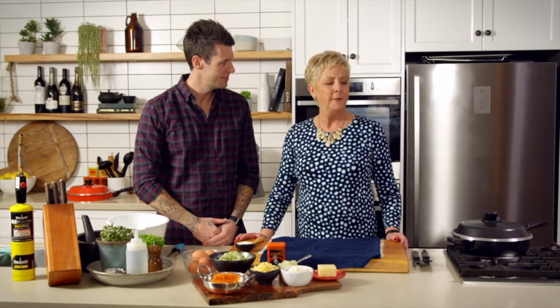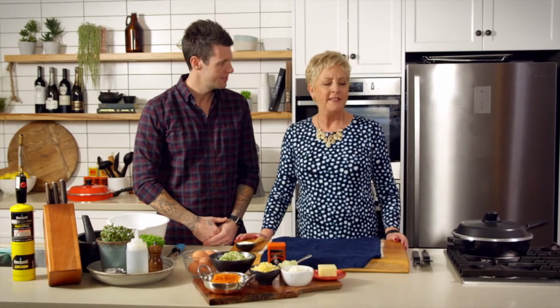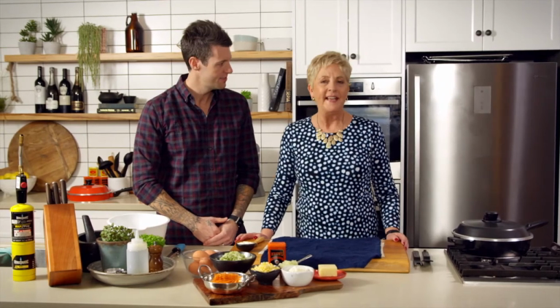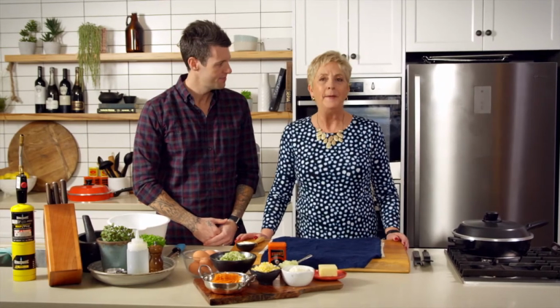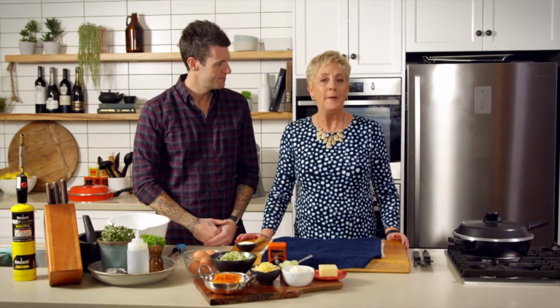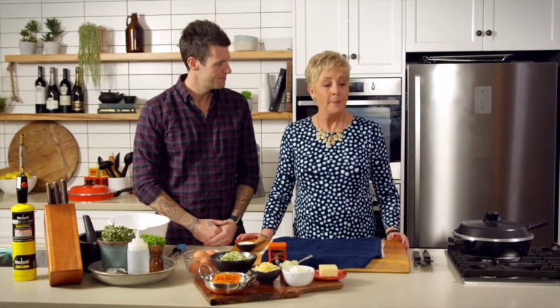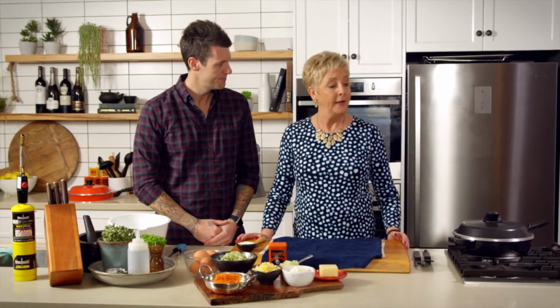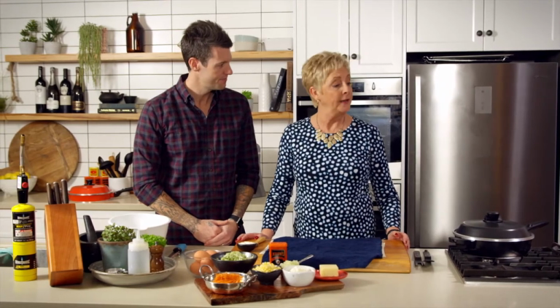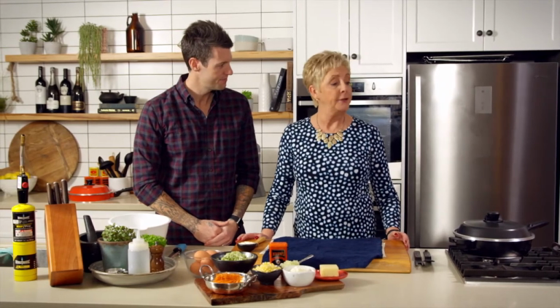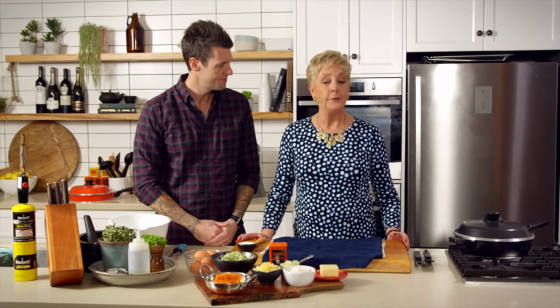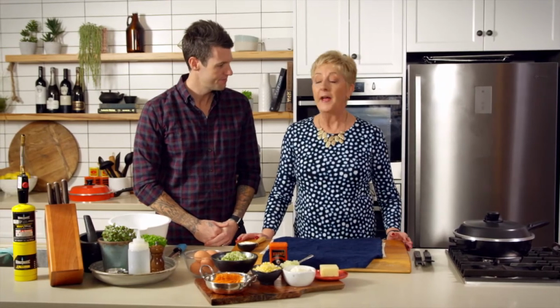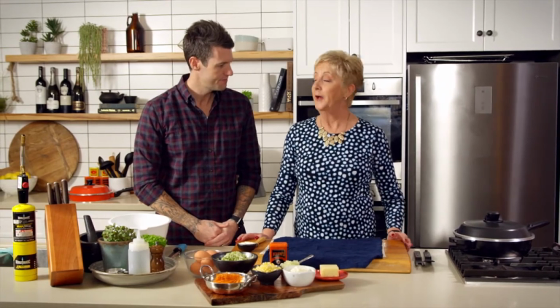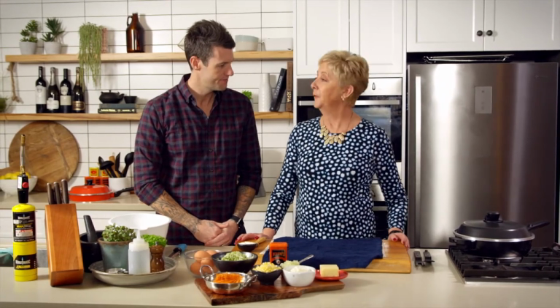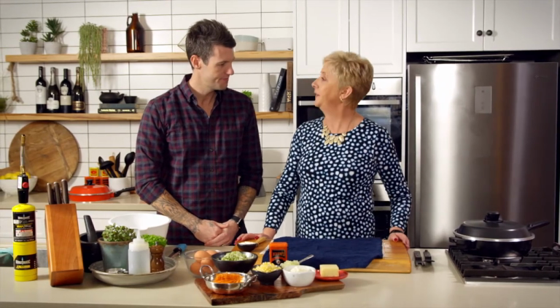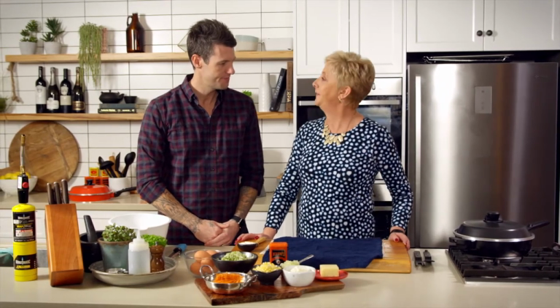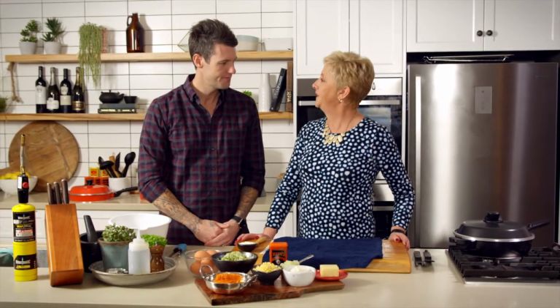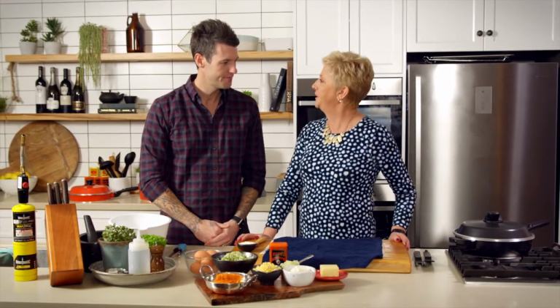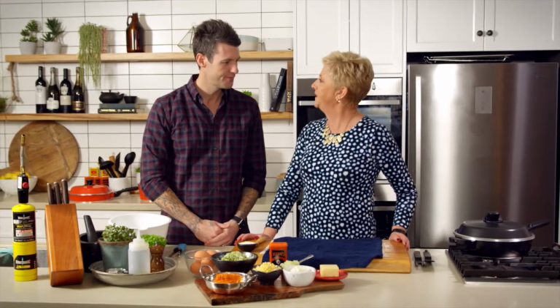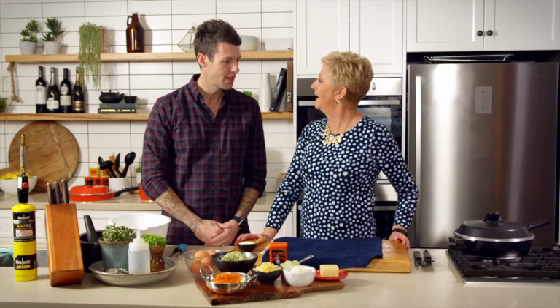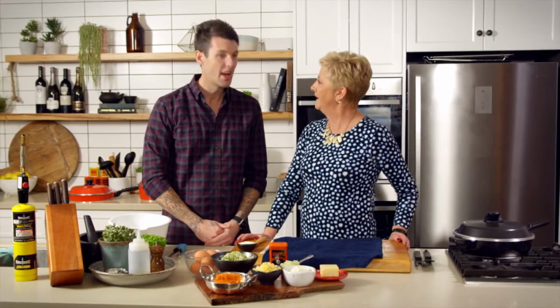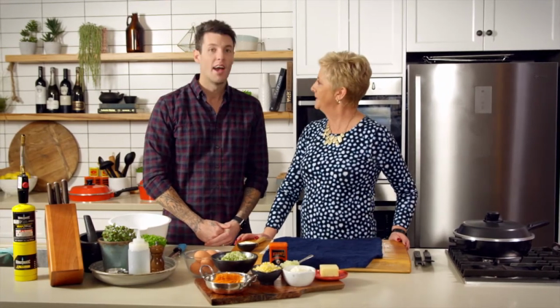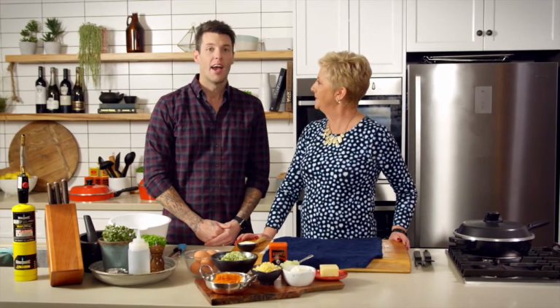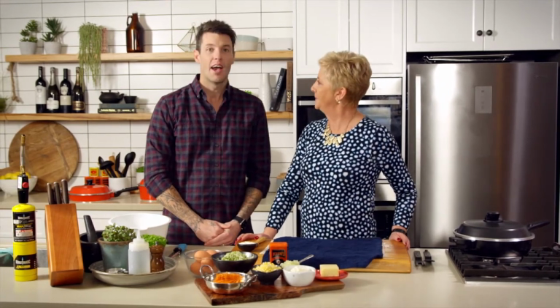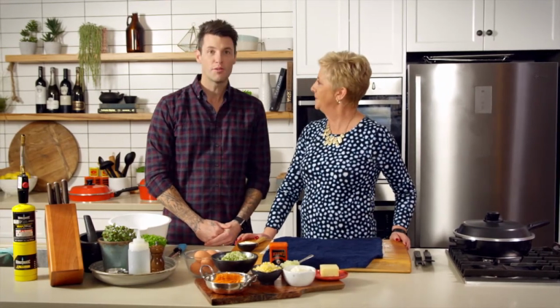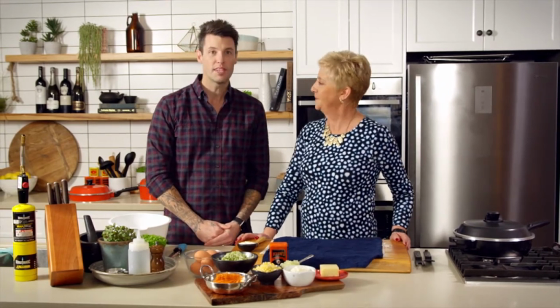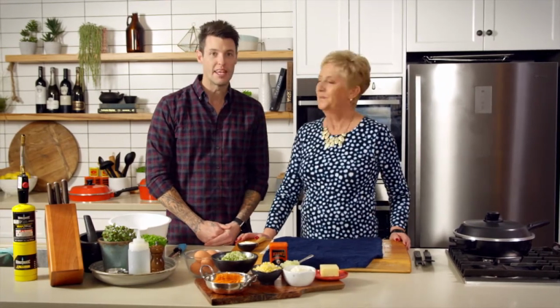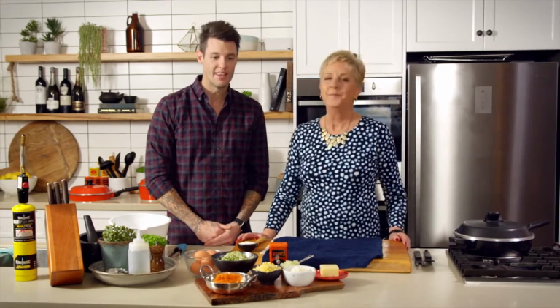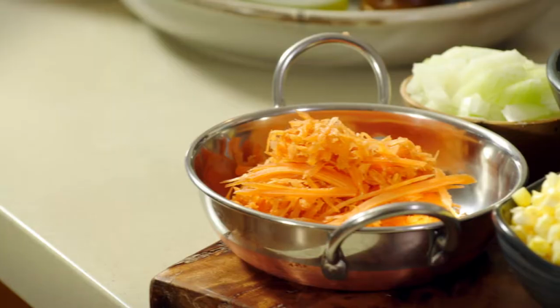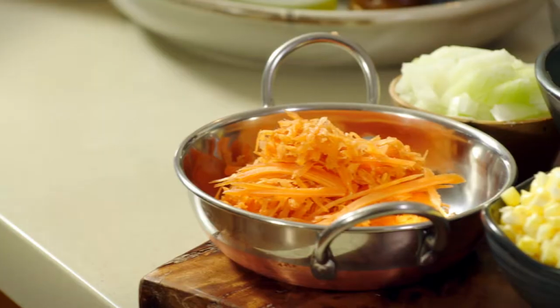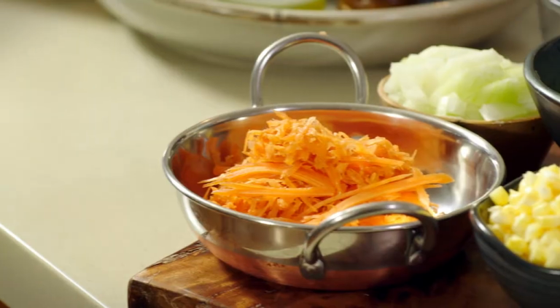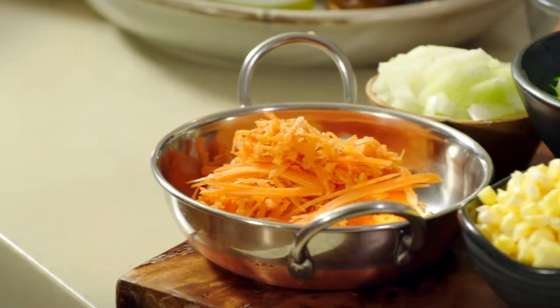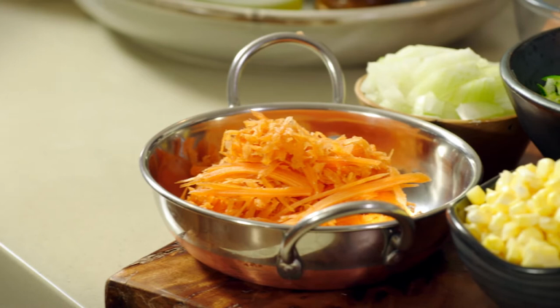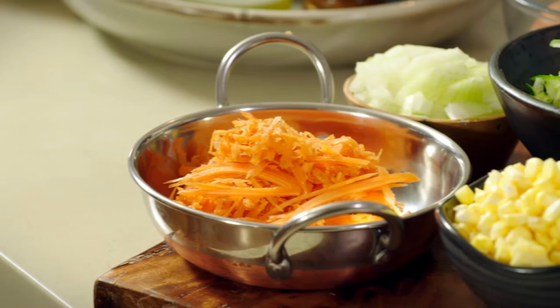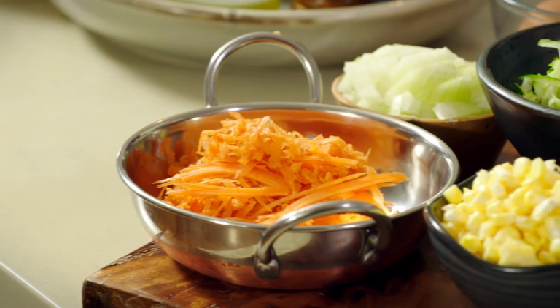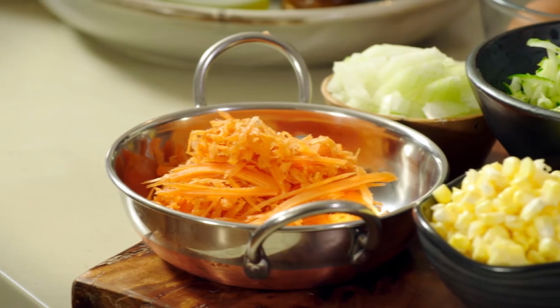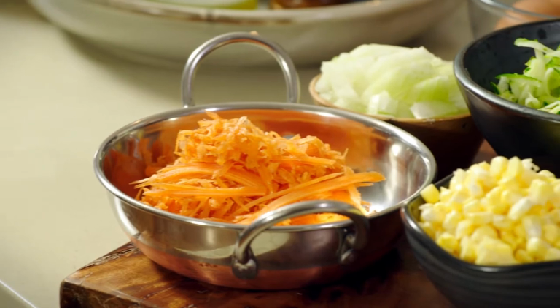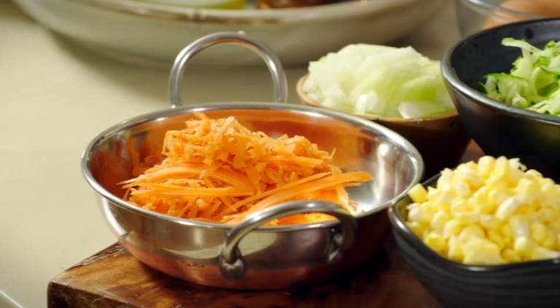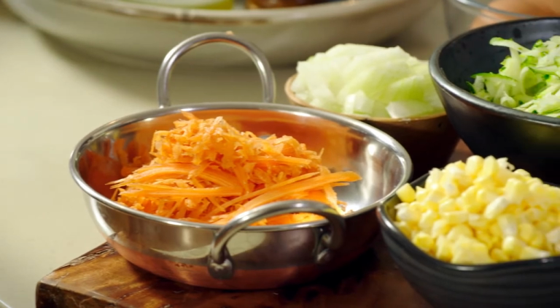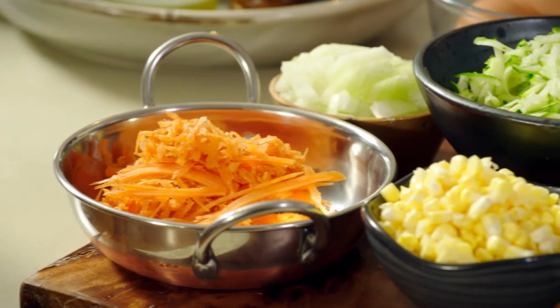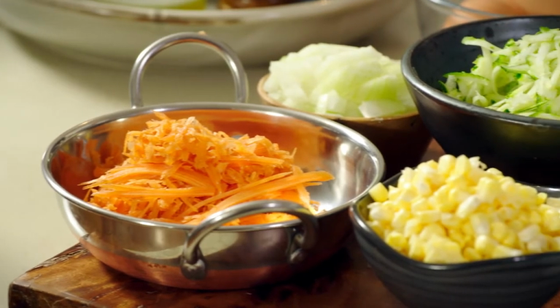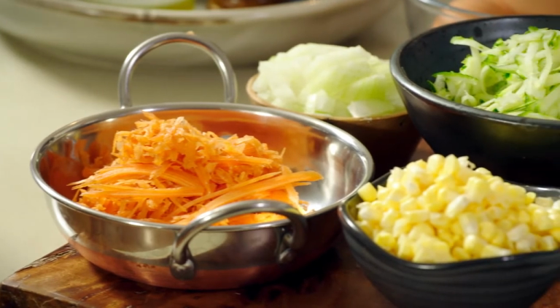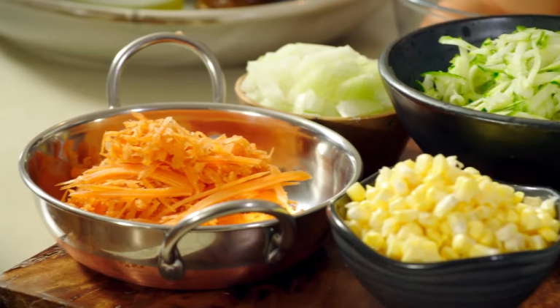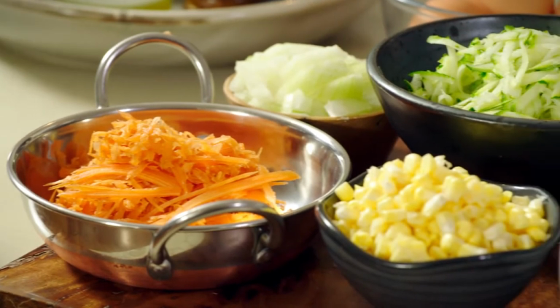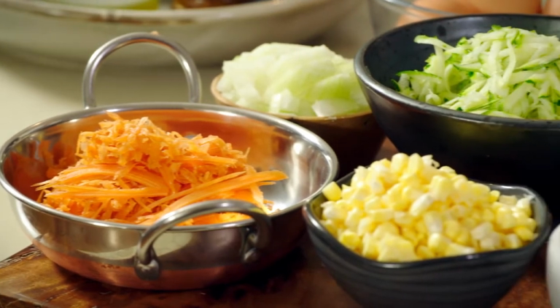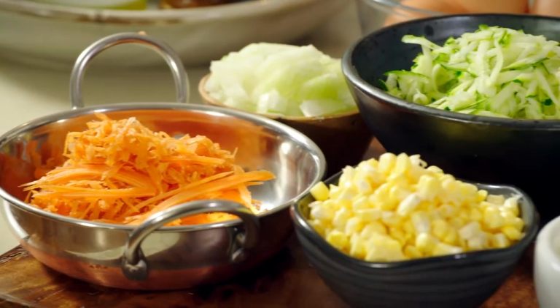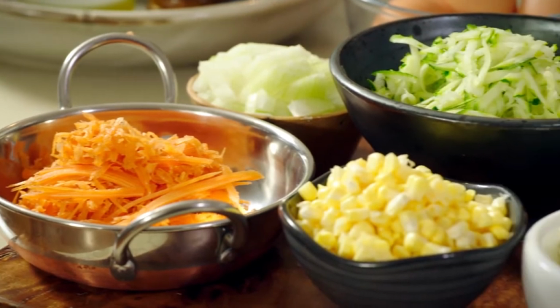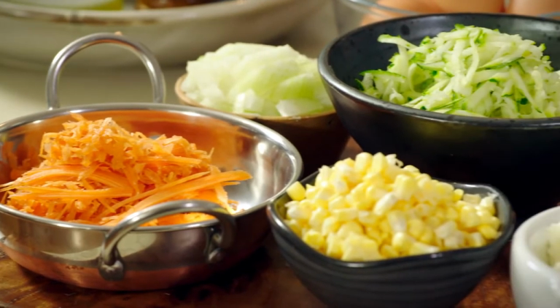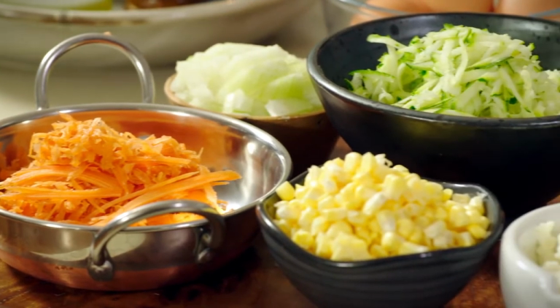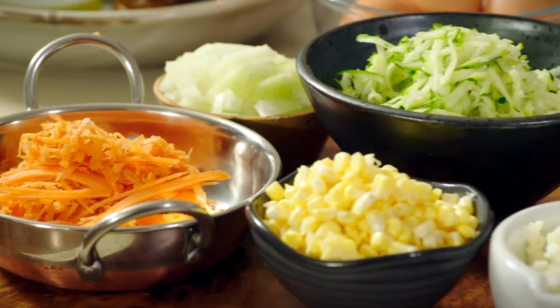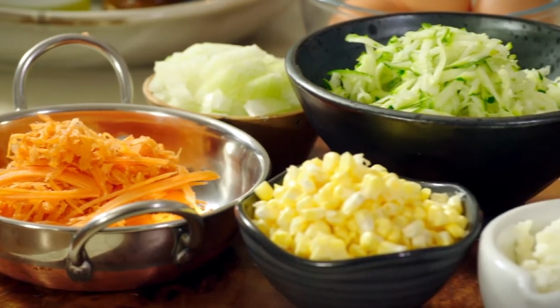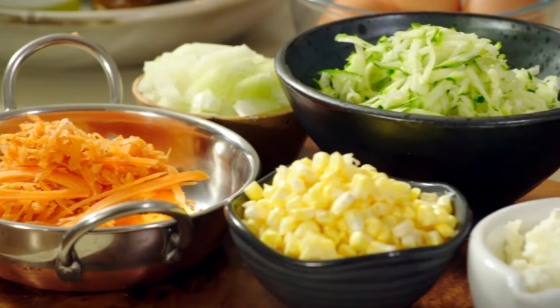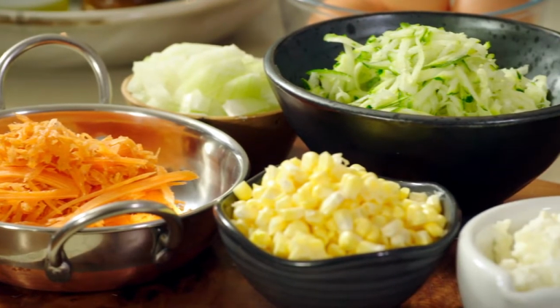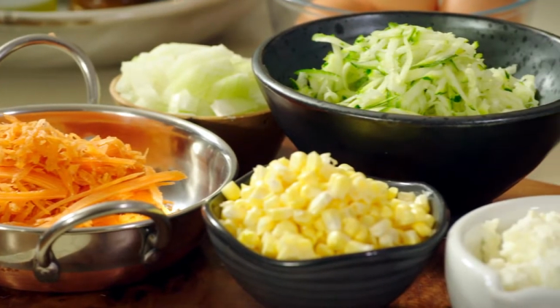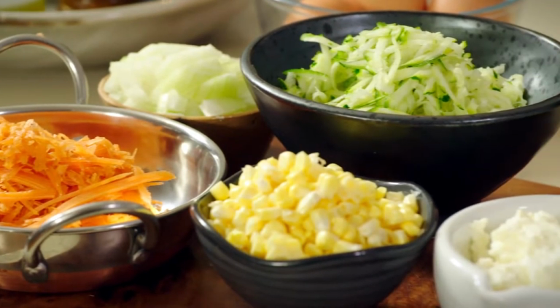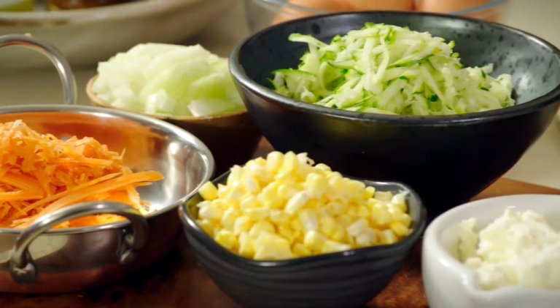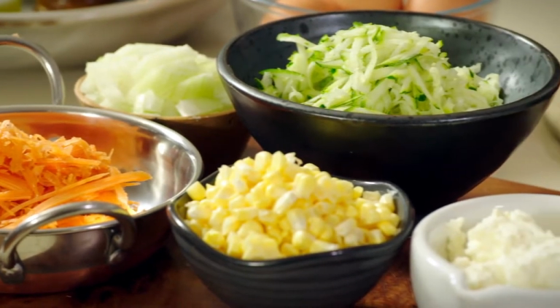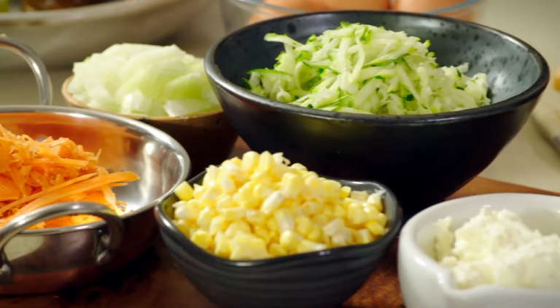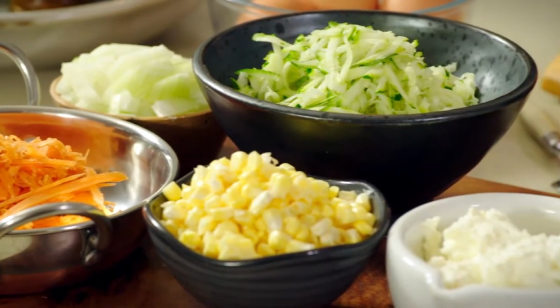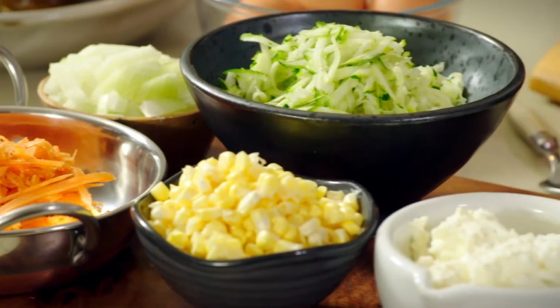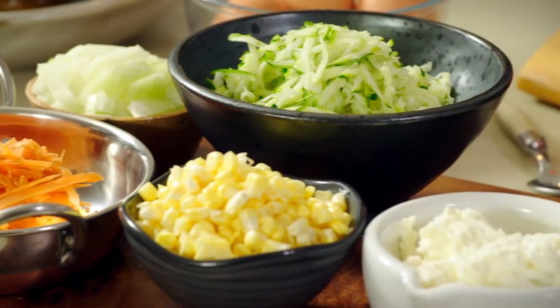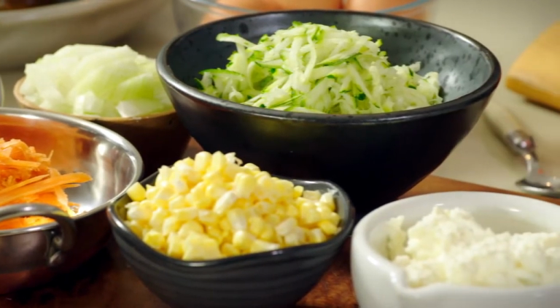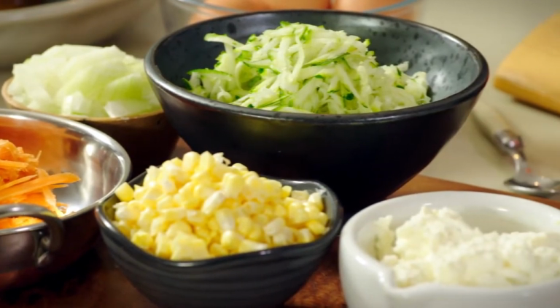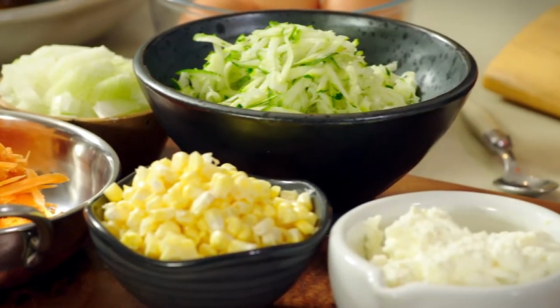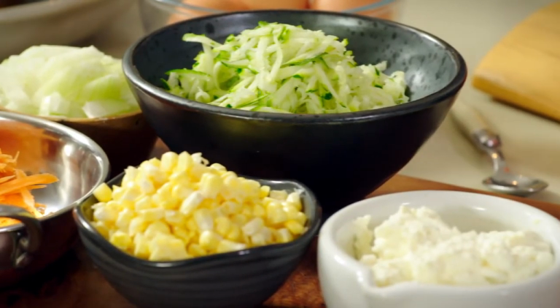Well today, Ben, we're going to do a healthy veggie tart. Healthy? Okay, there is lots of vegetables there. There is lots of vegetables, yes. If you can make that taste good, I'll be very happy.